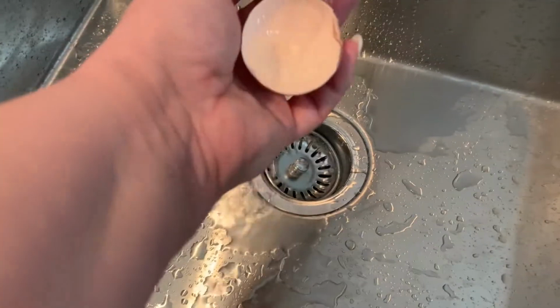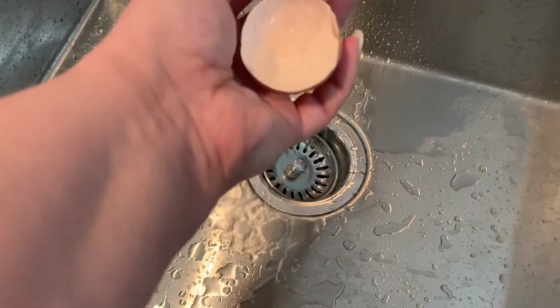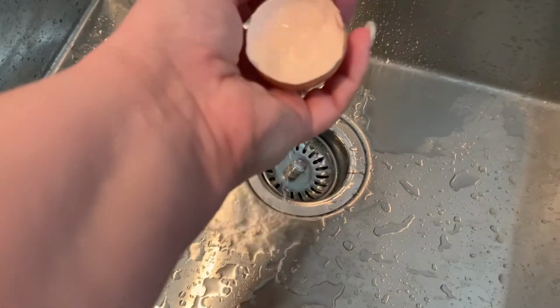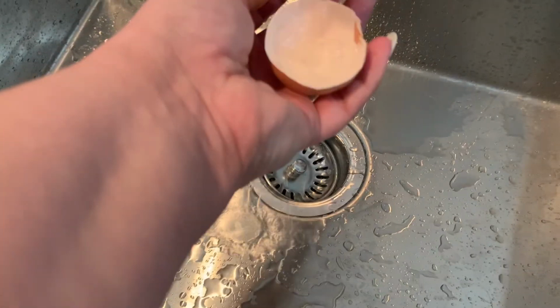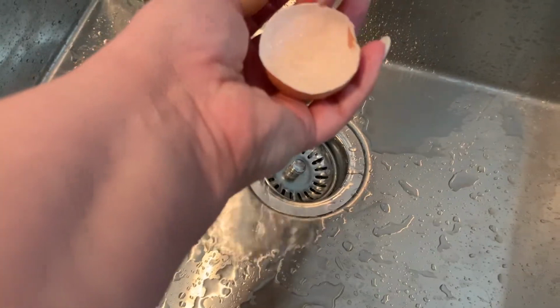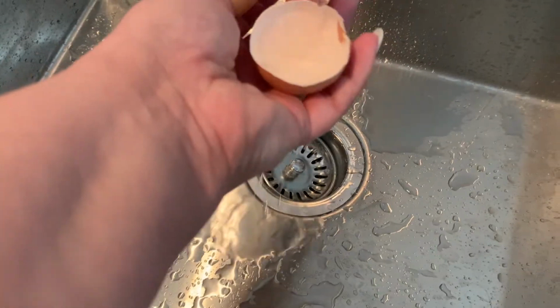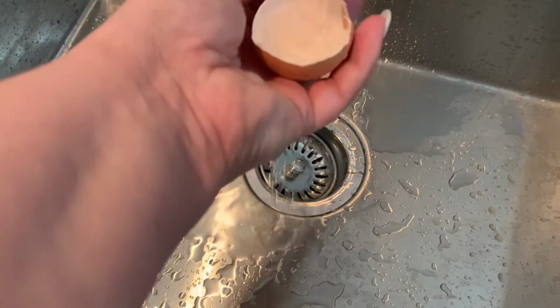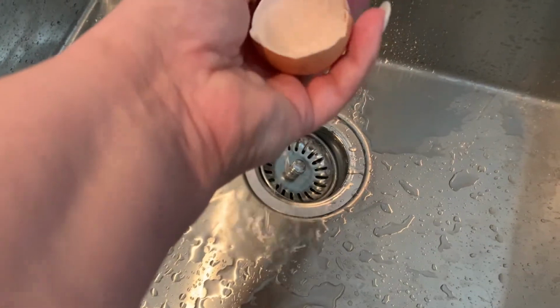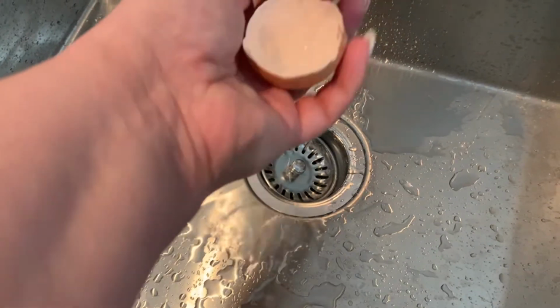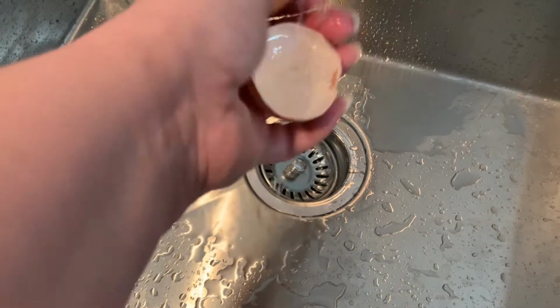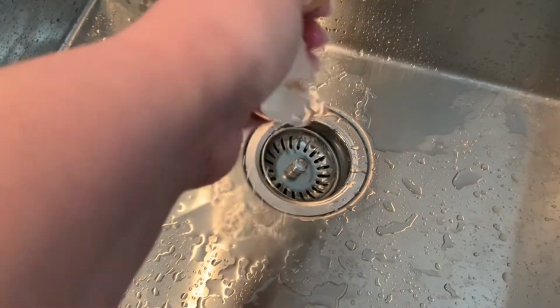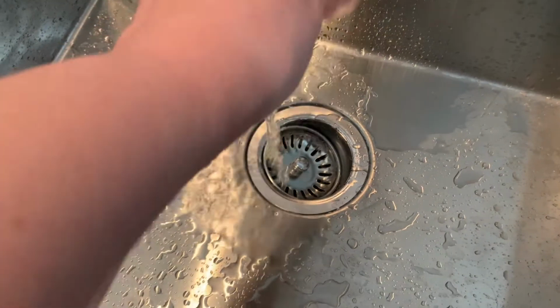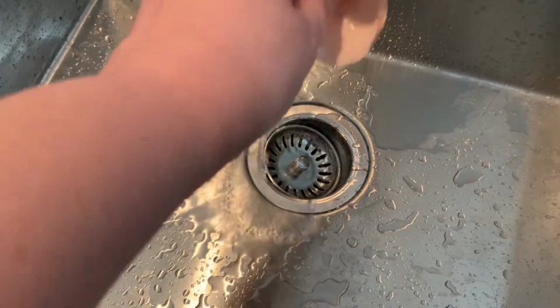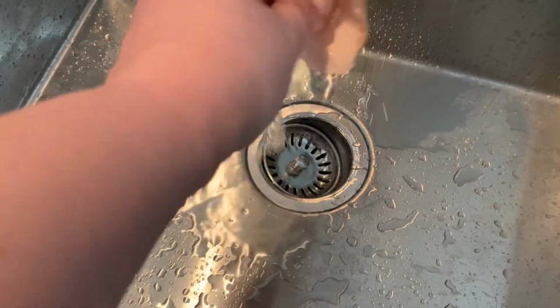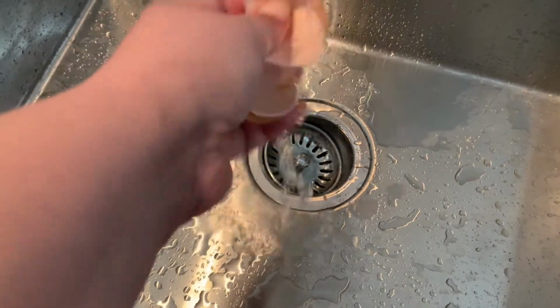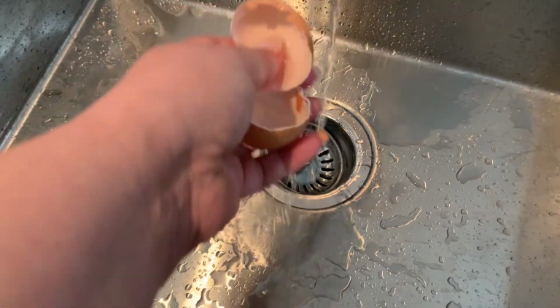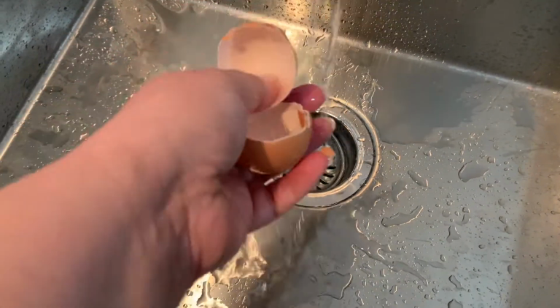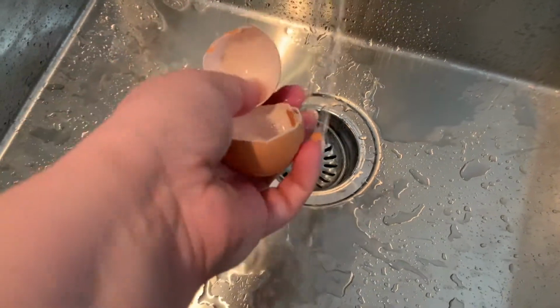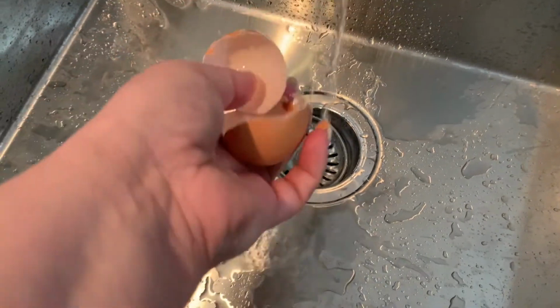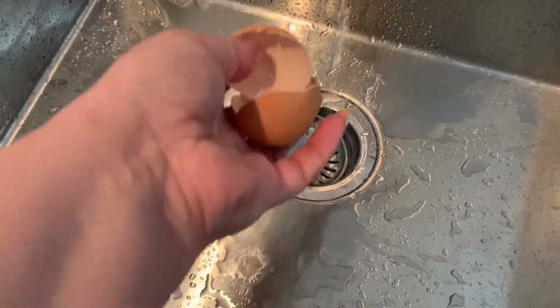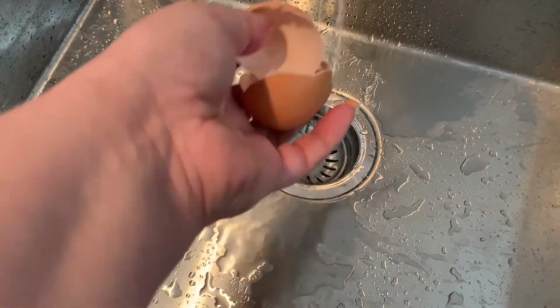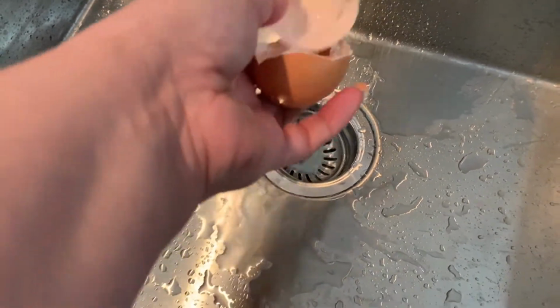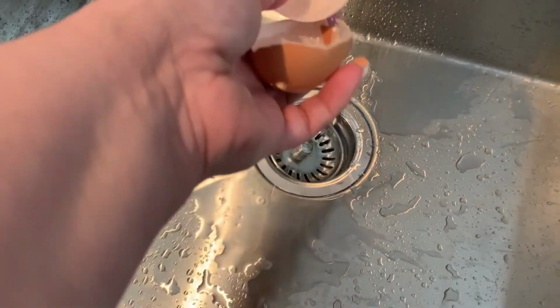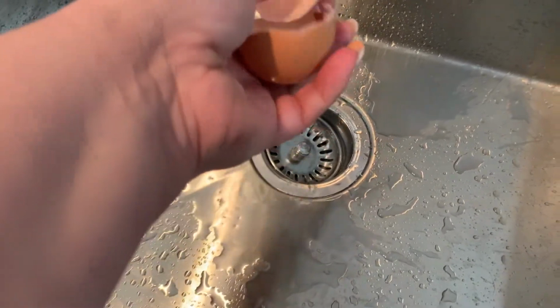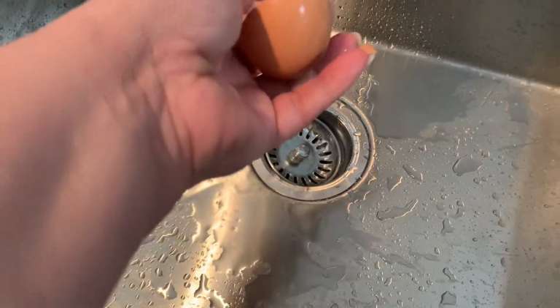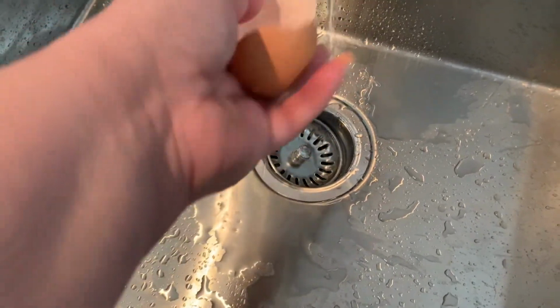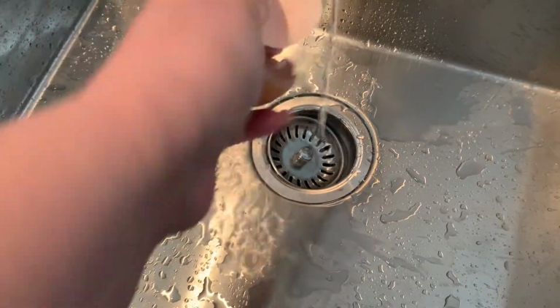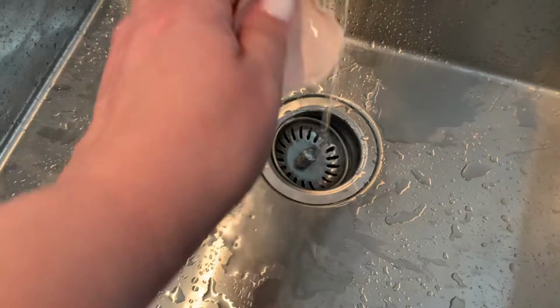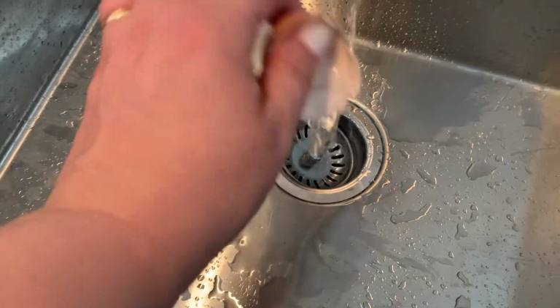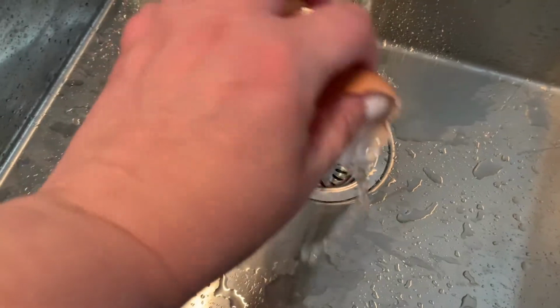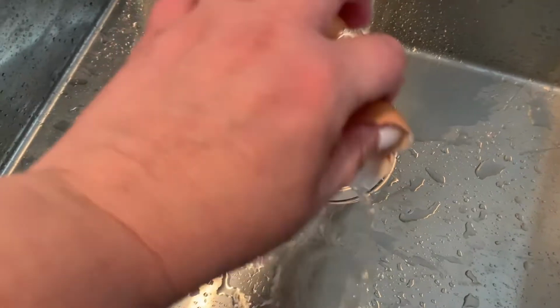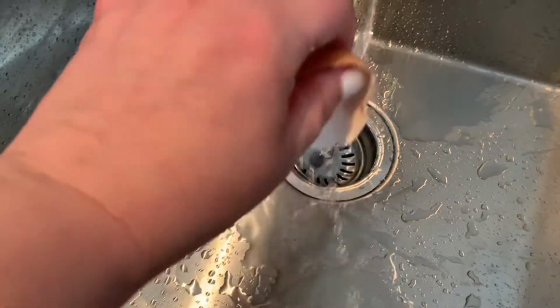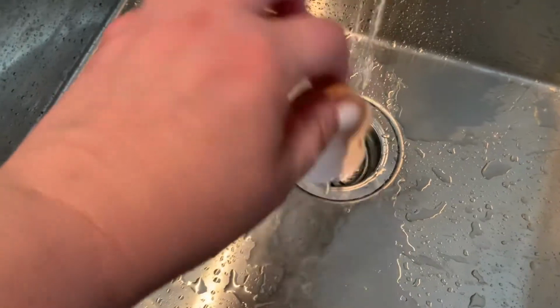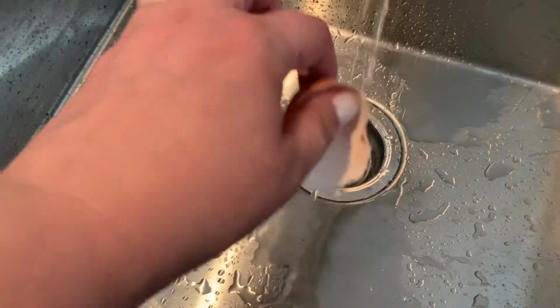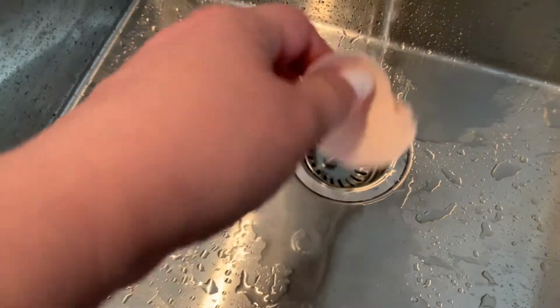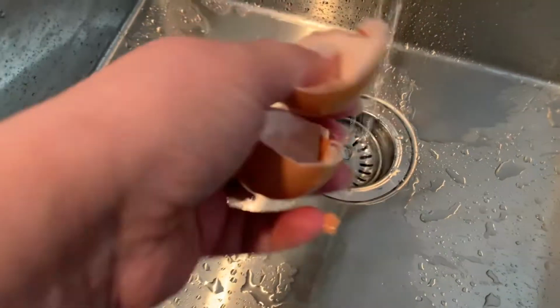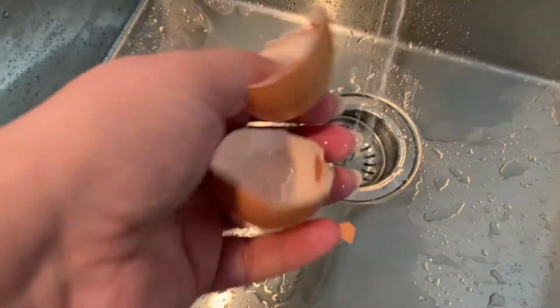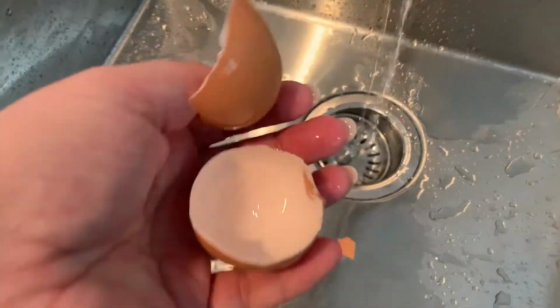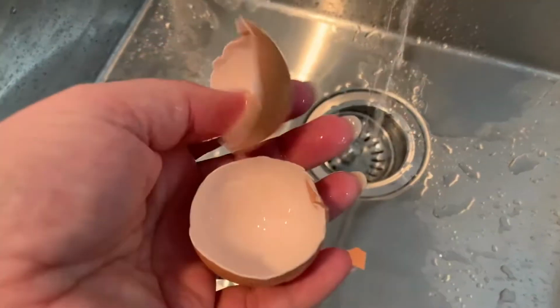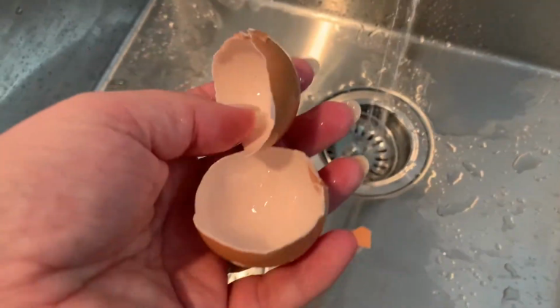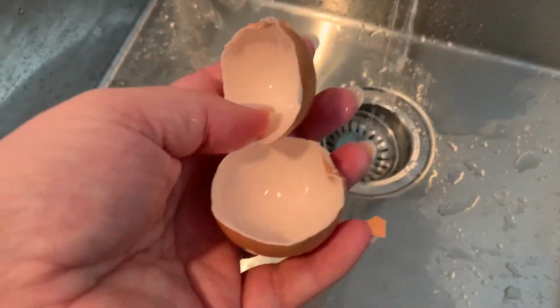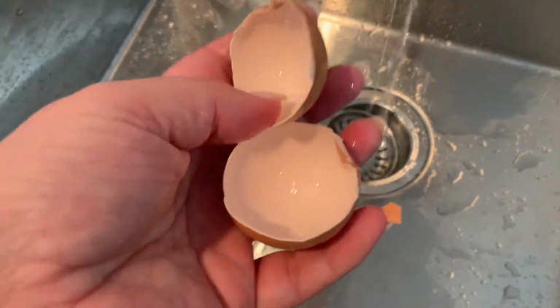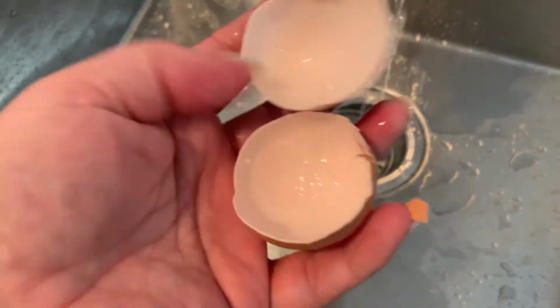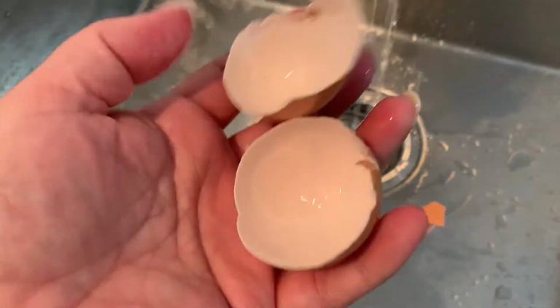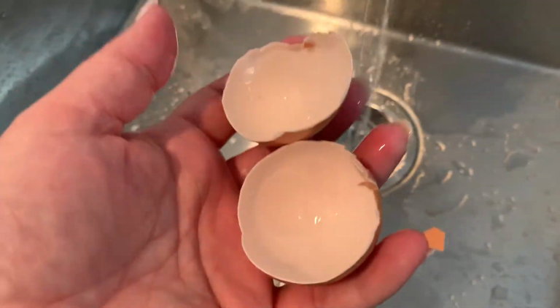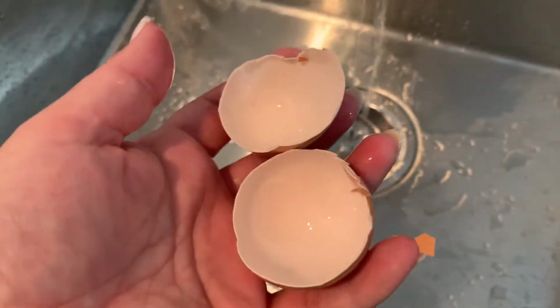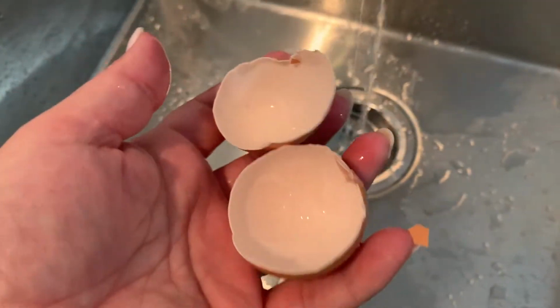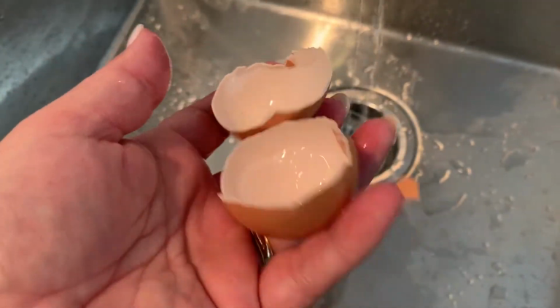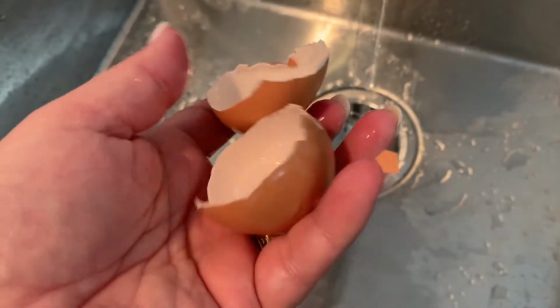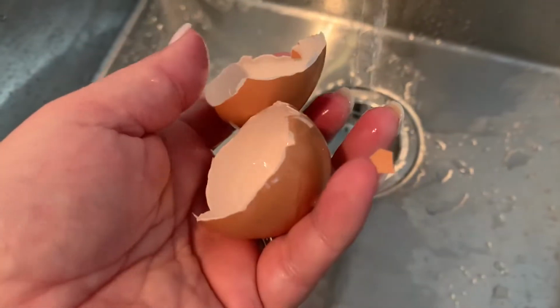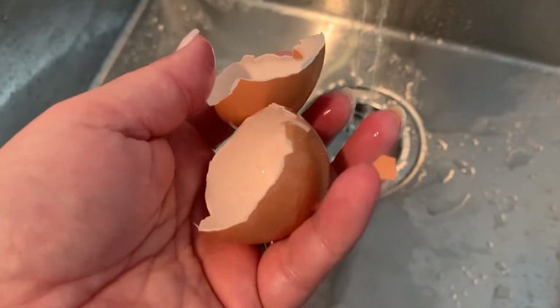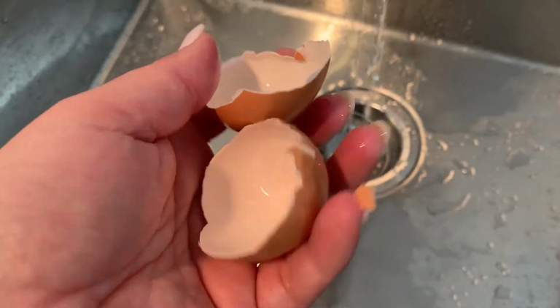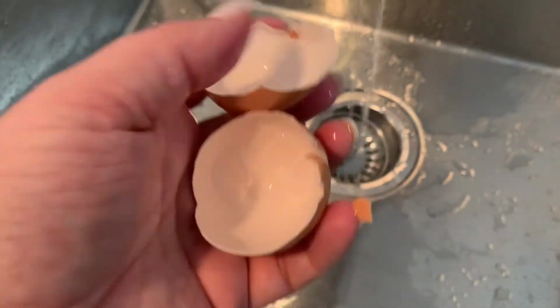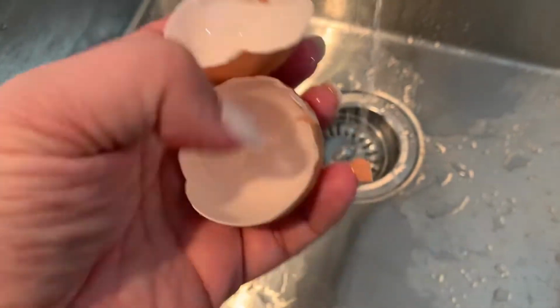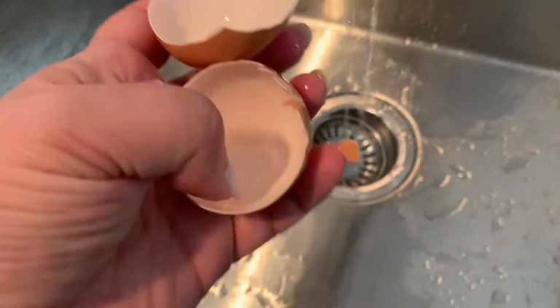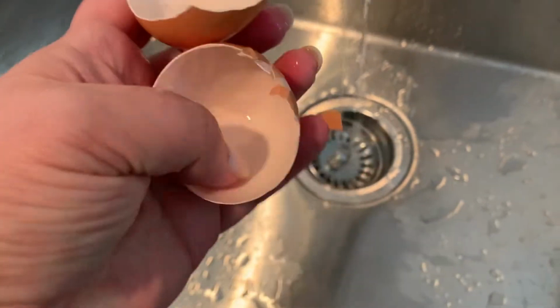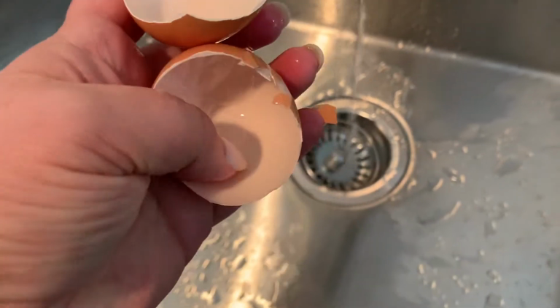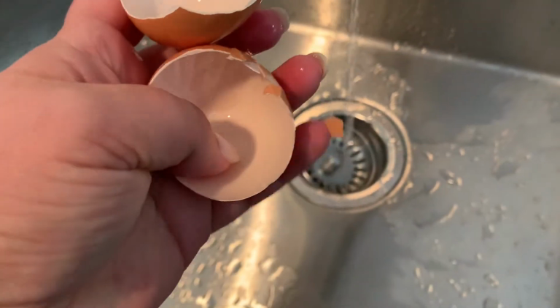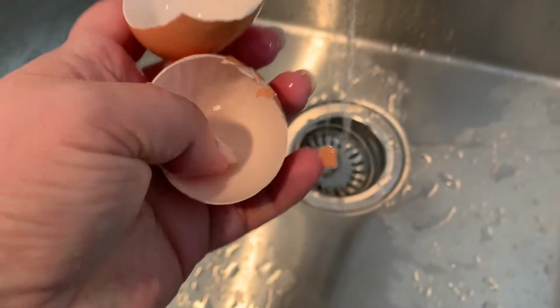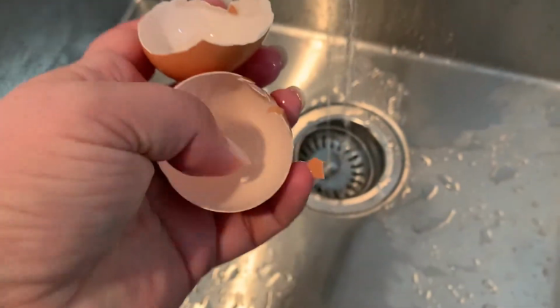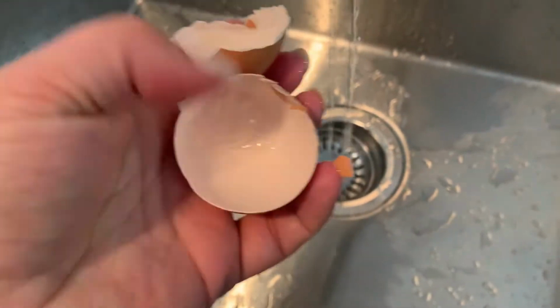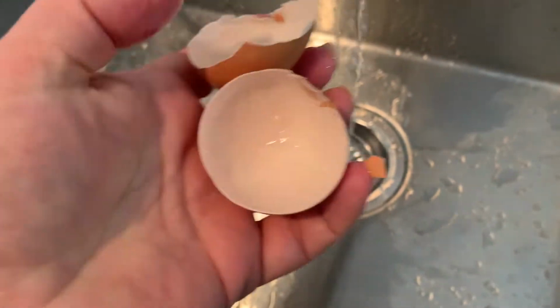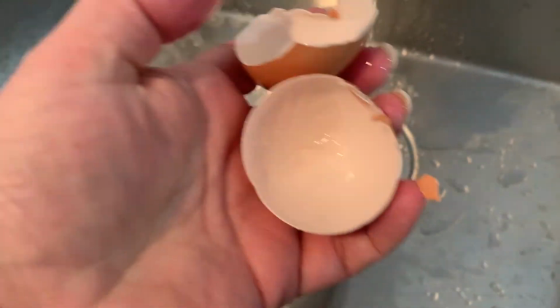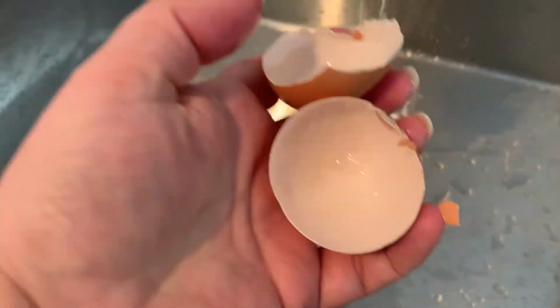Next we're going to rinse out our eggshells so that there's no egg remaining. If you're able to, remove the membrane from inside the shell as well.